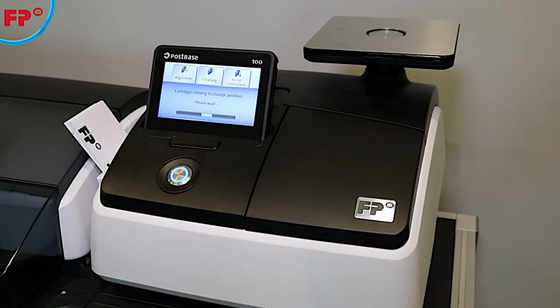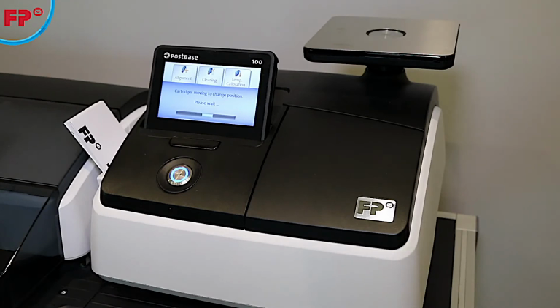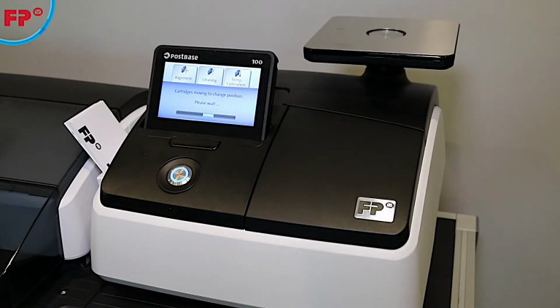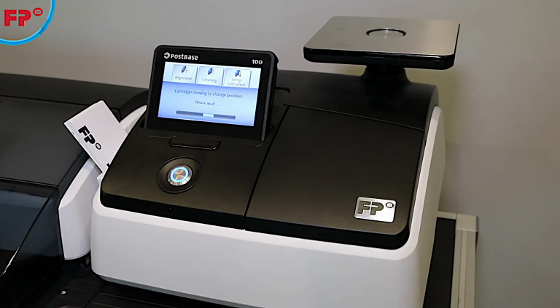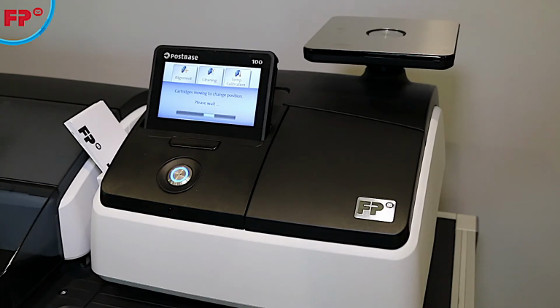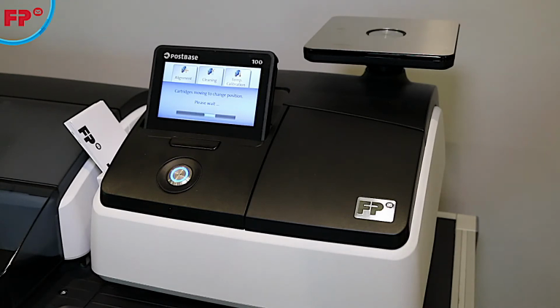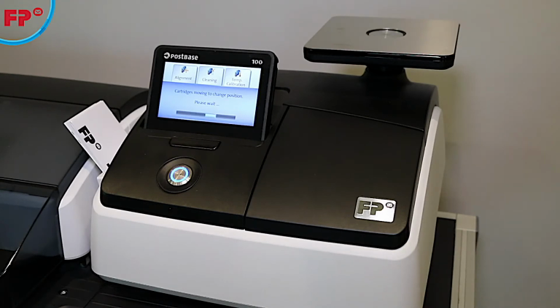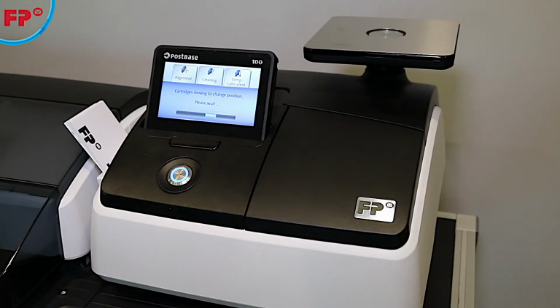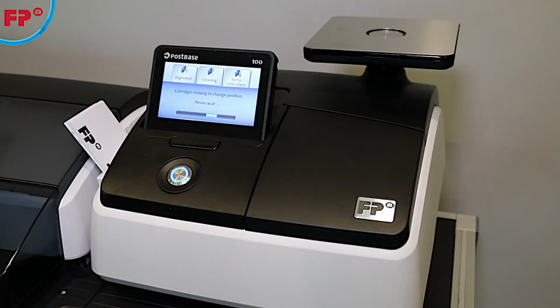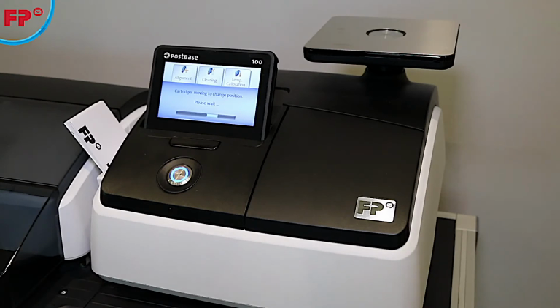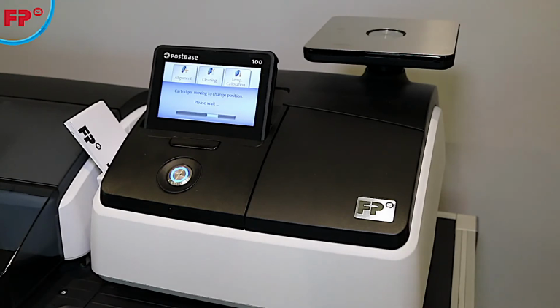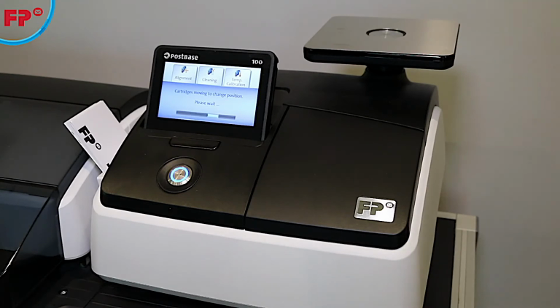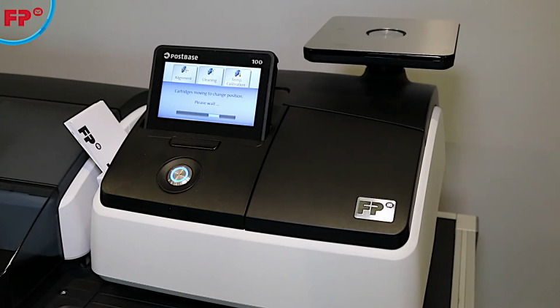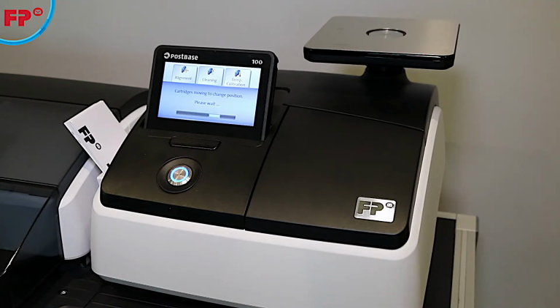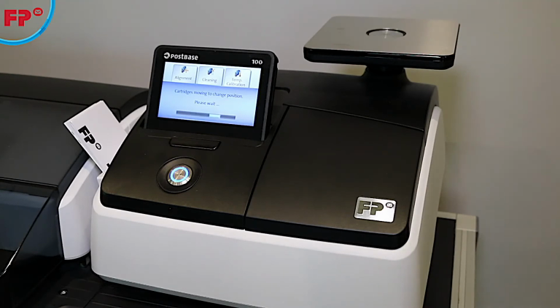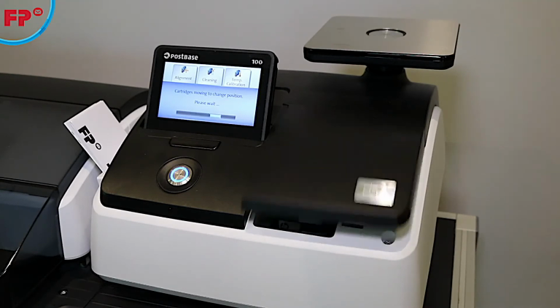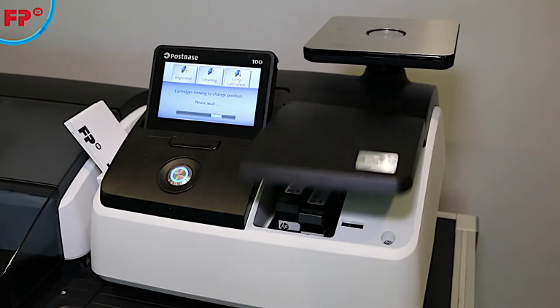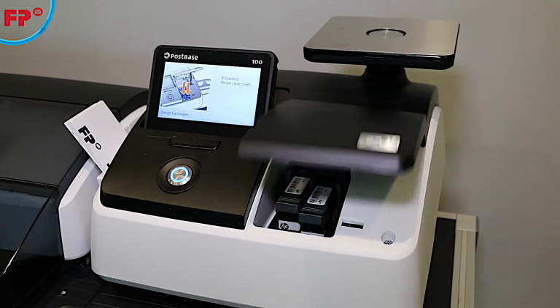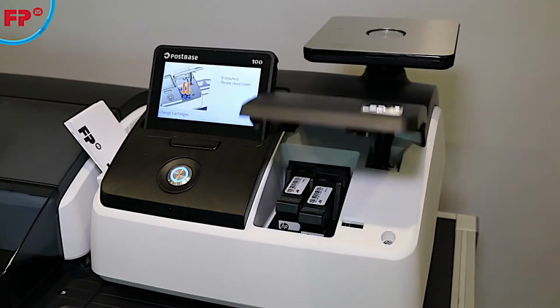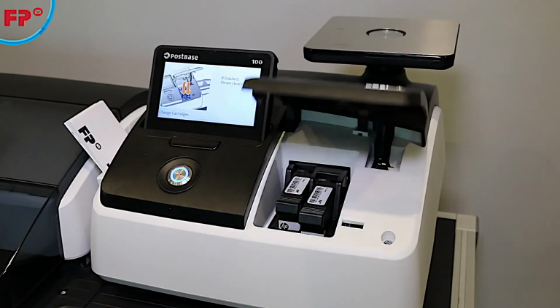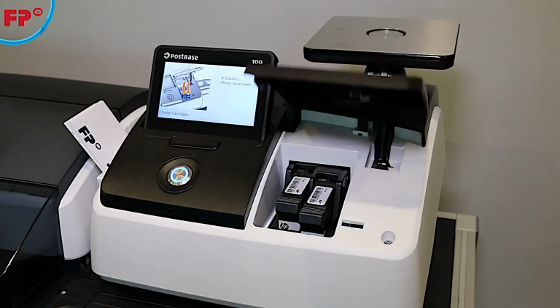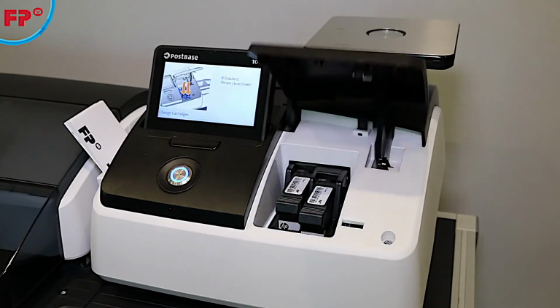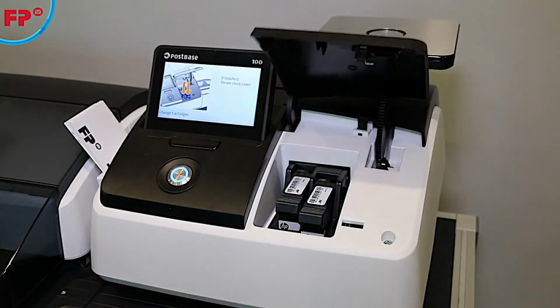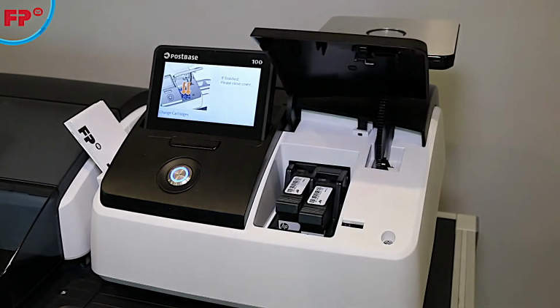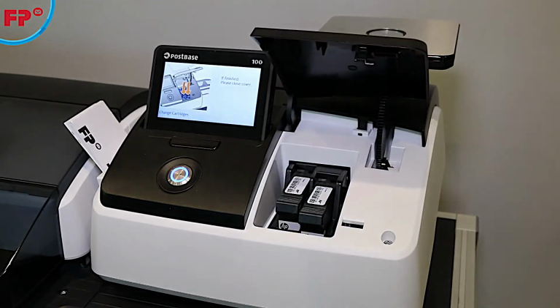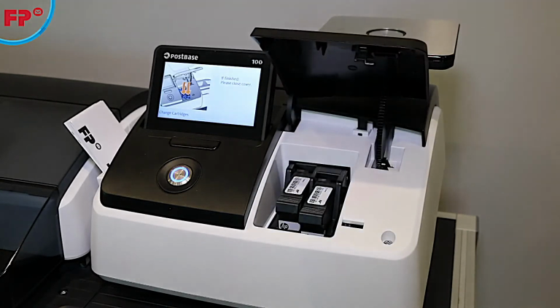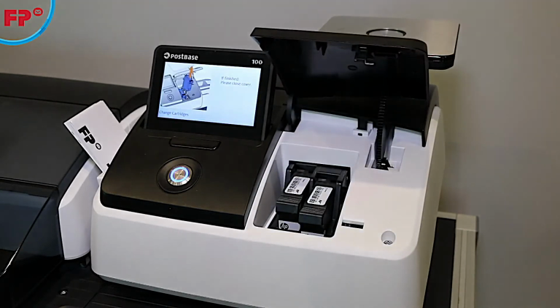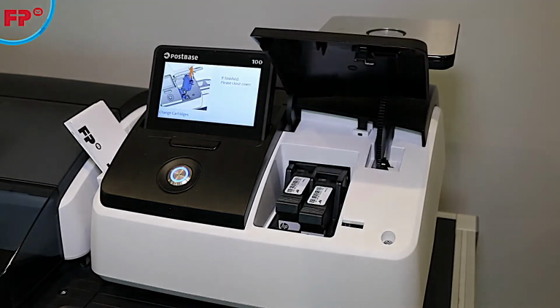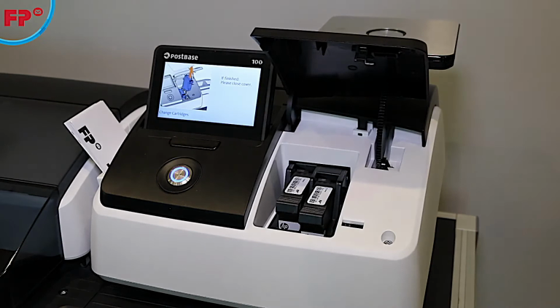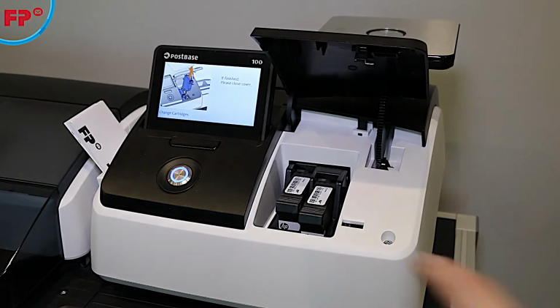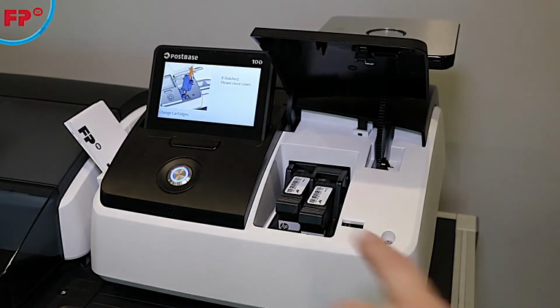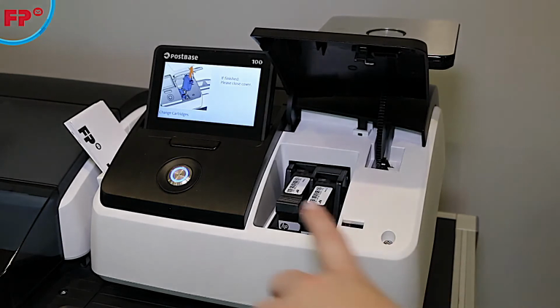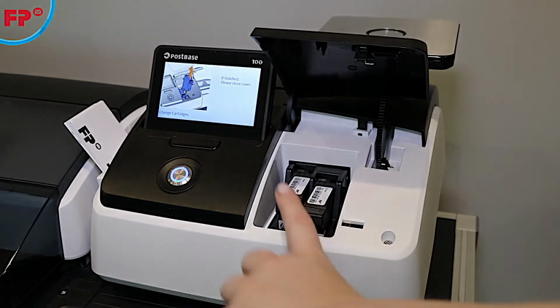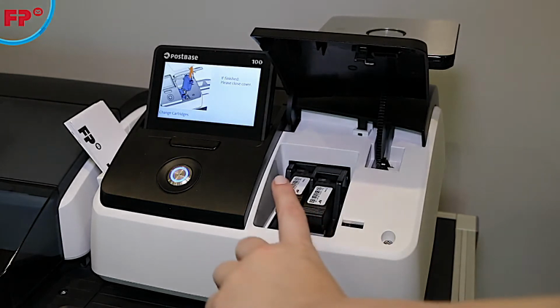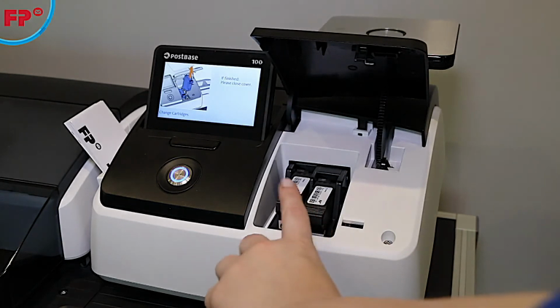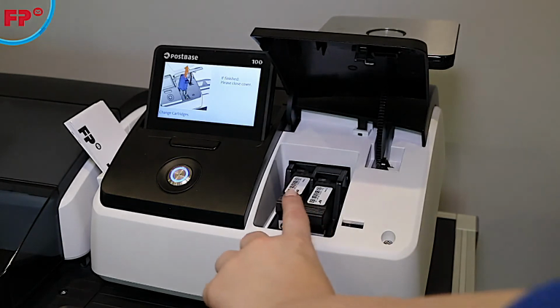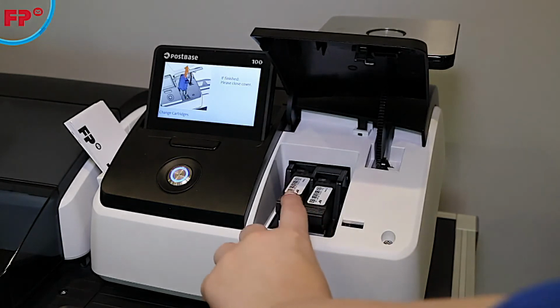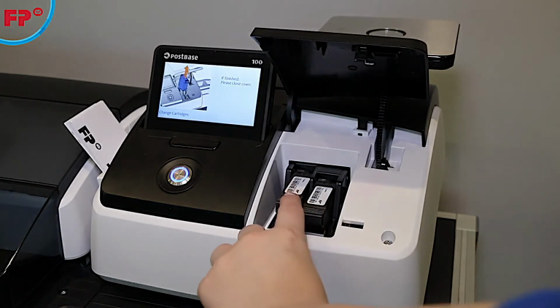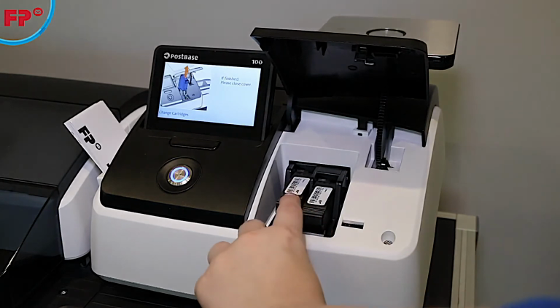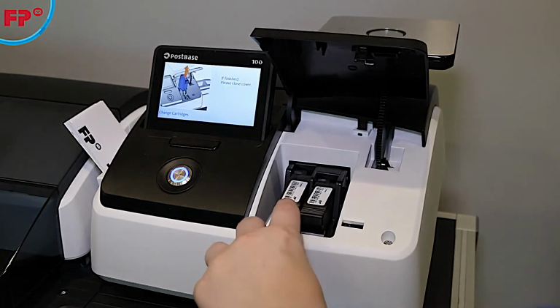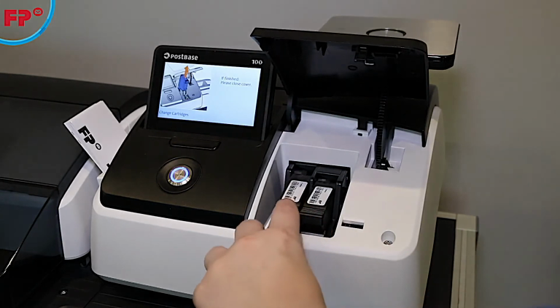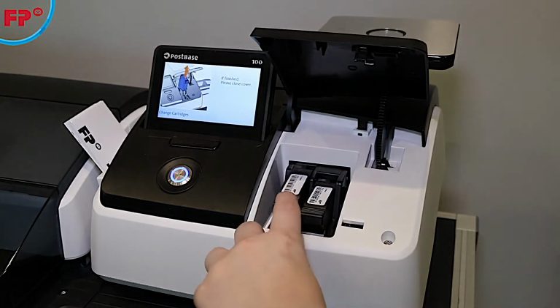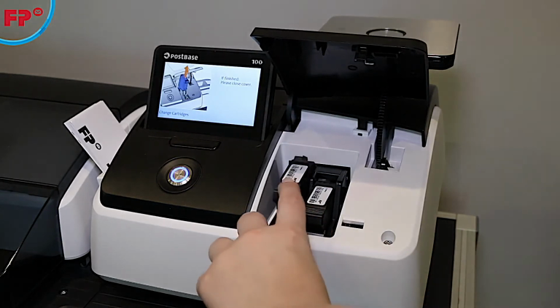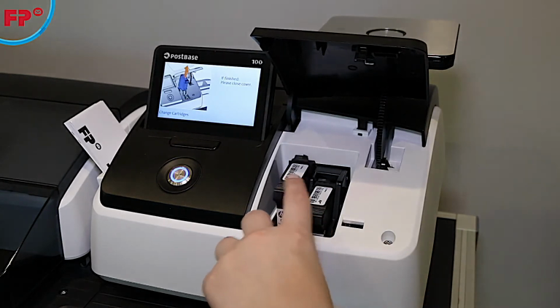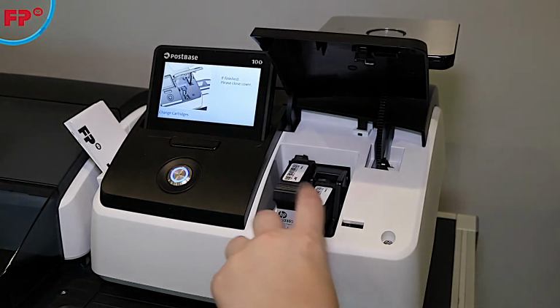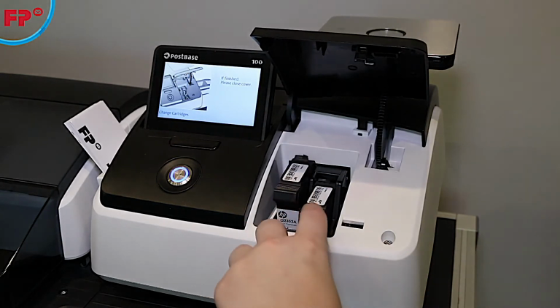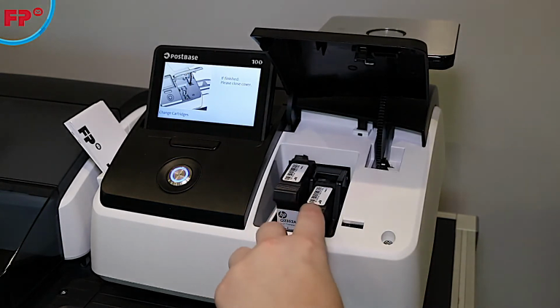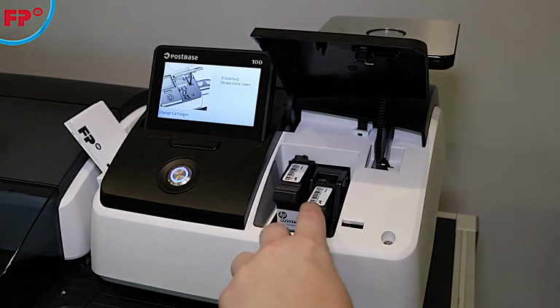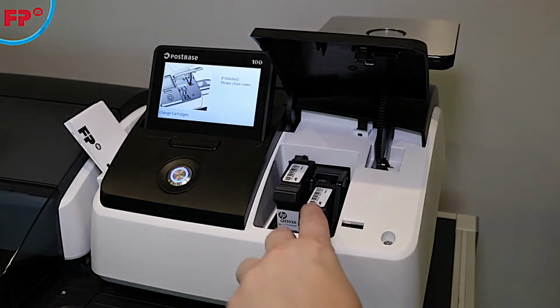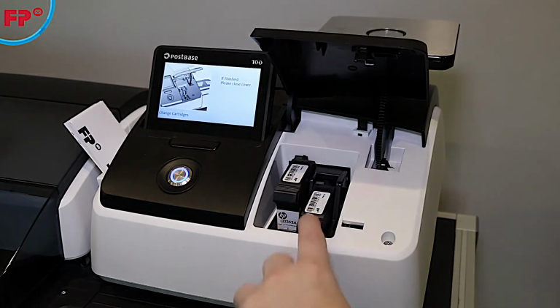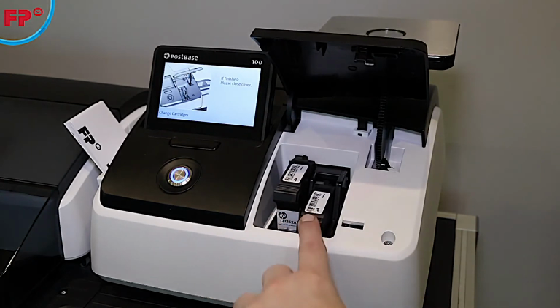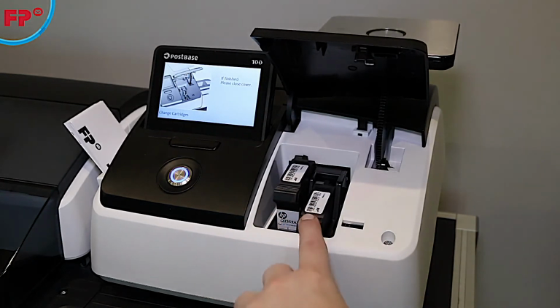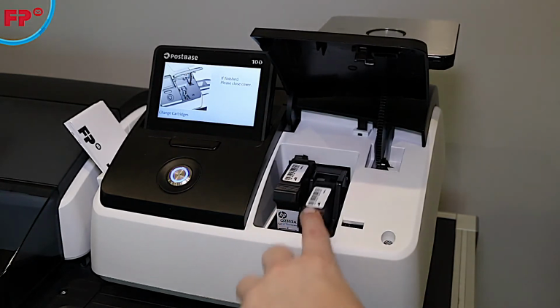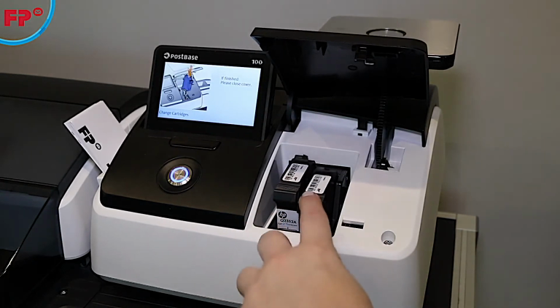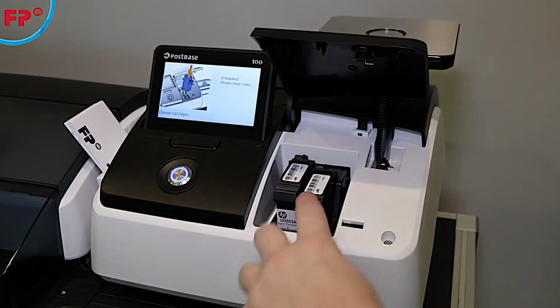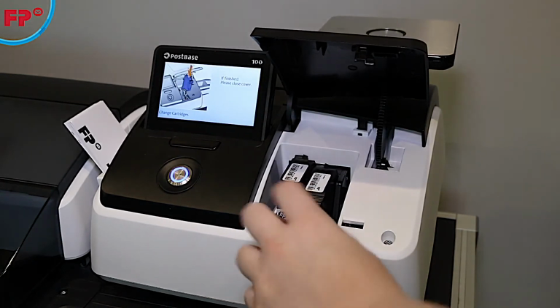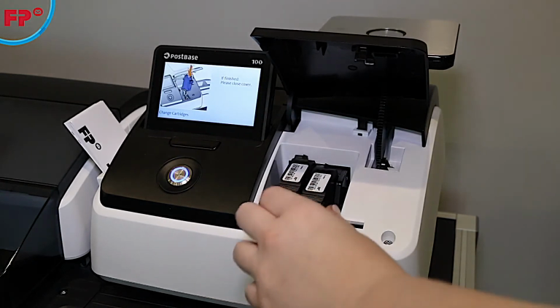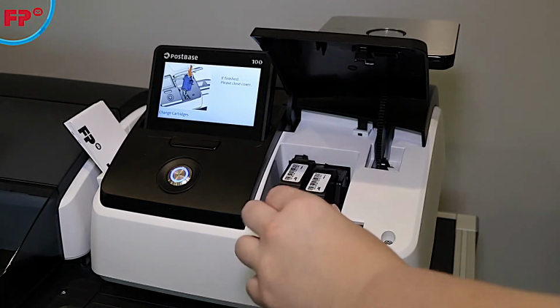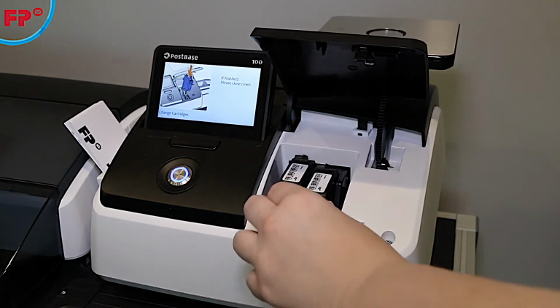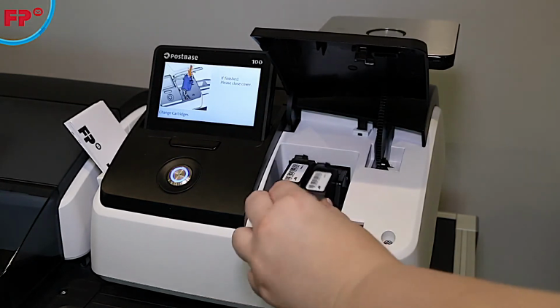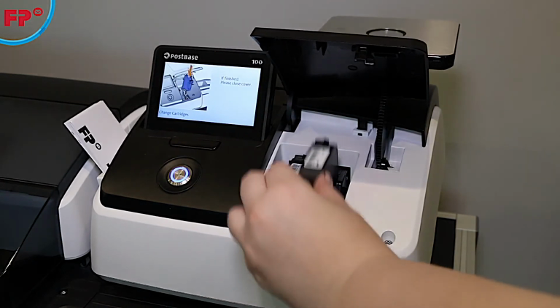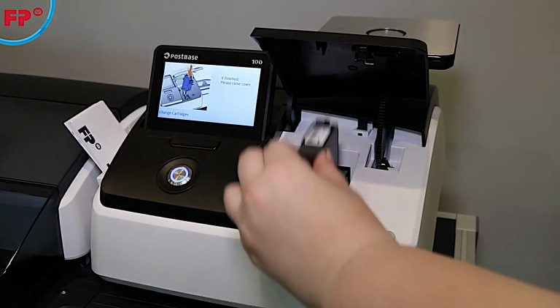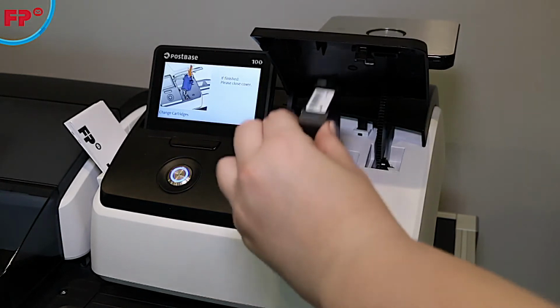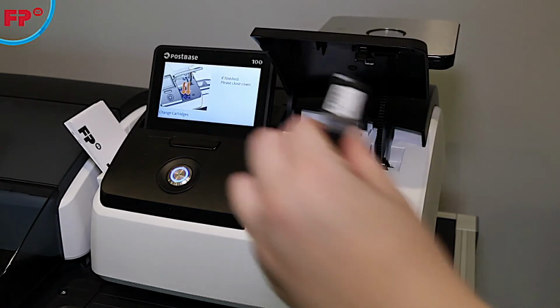Once installed, the machine will calibrate and clean the cartridges, and you must then perform a cartridge alignment.